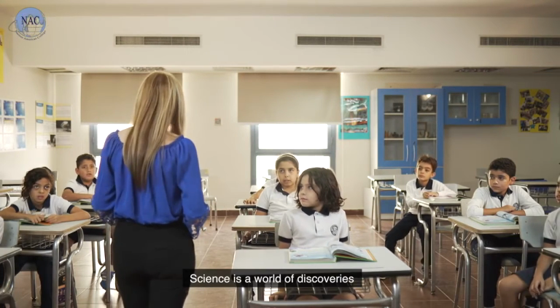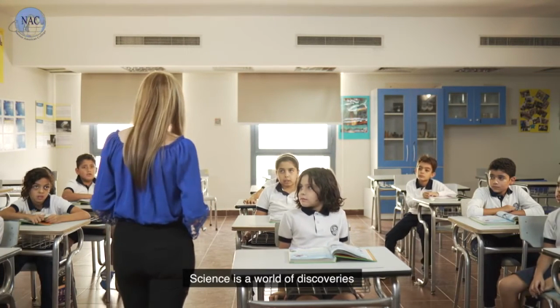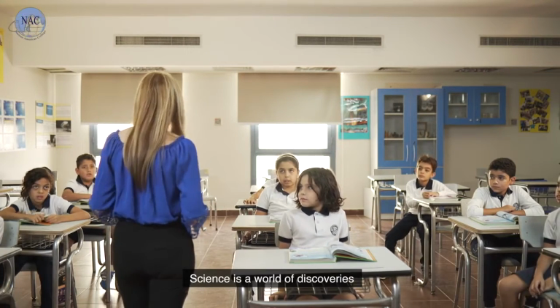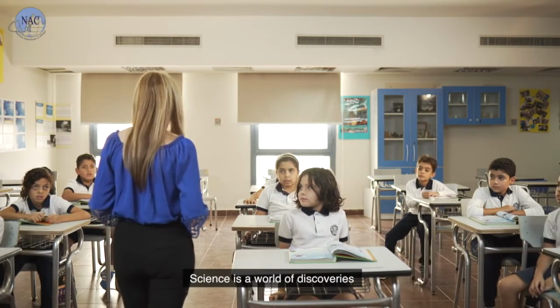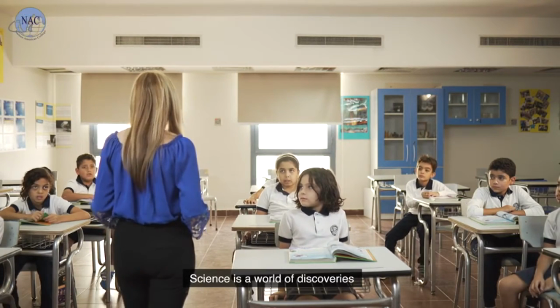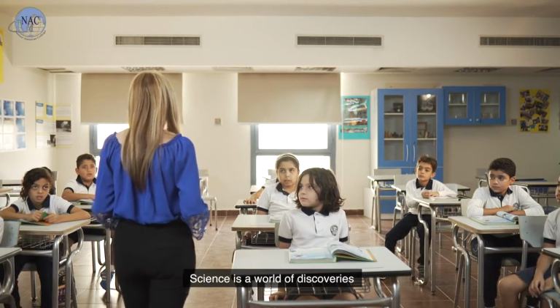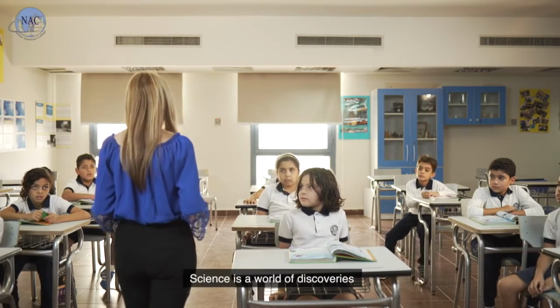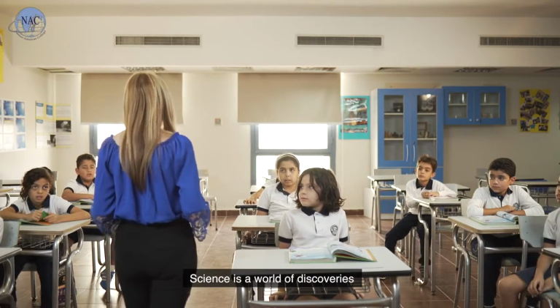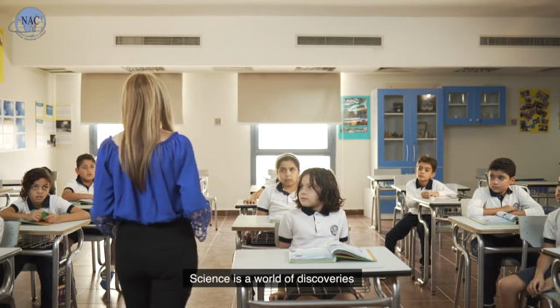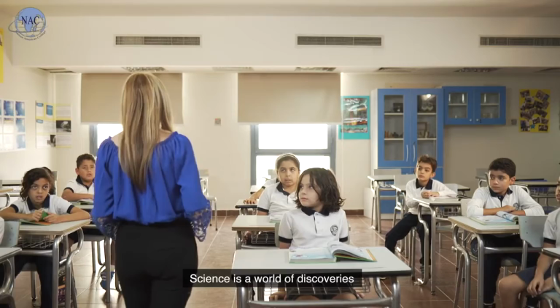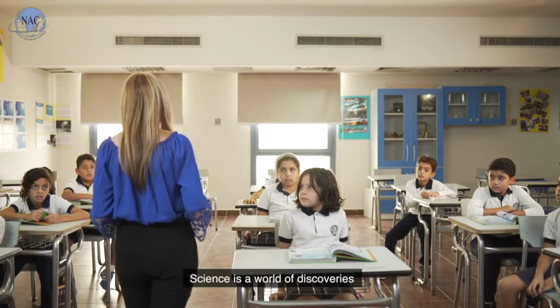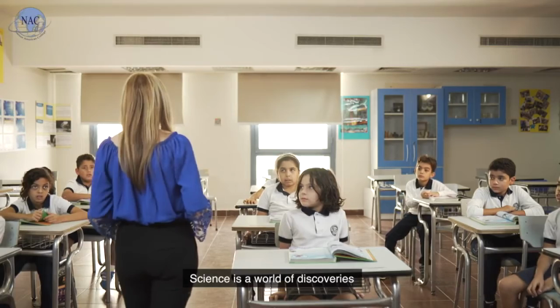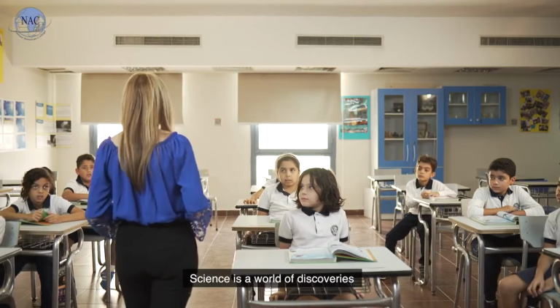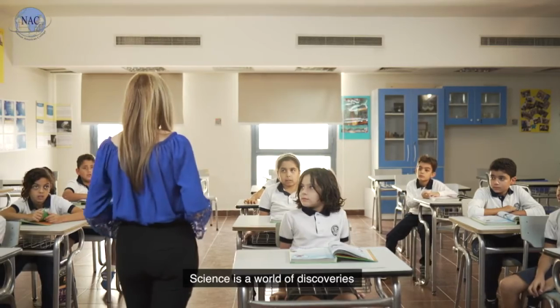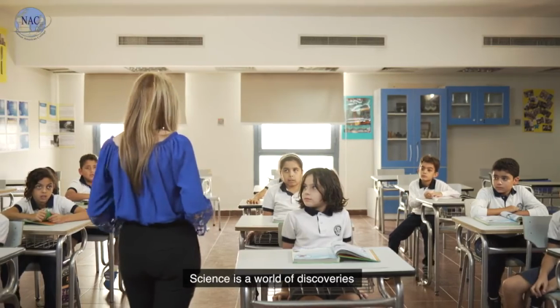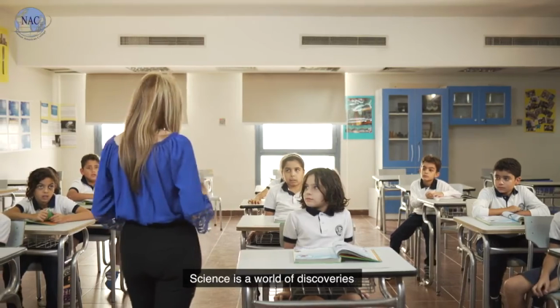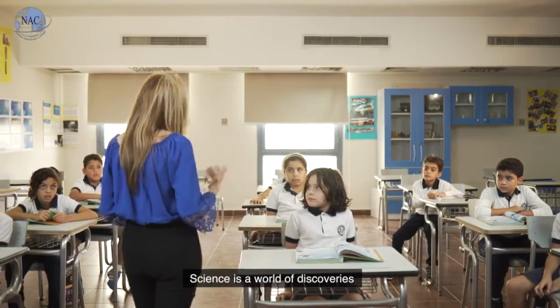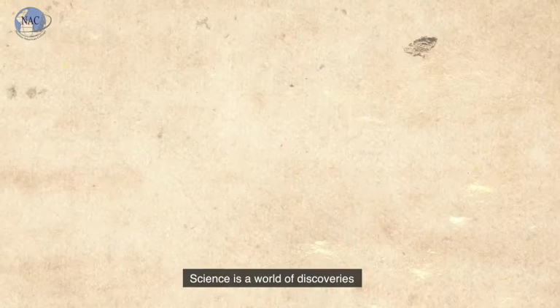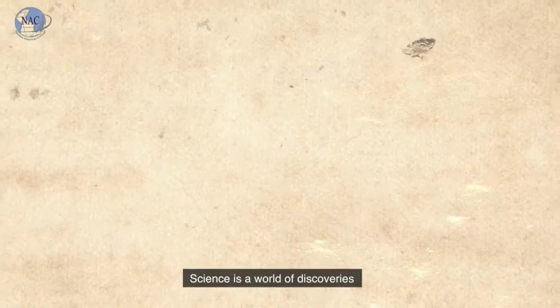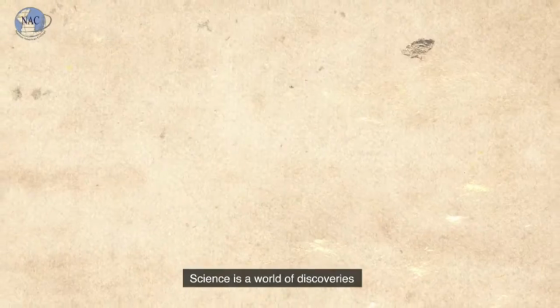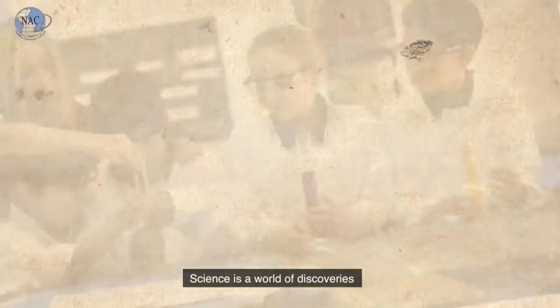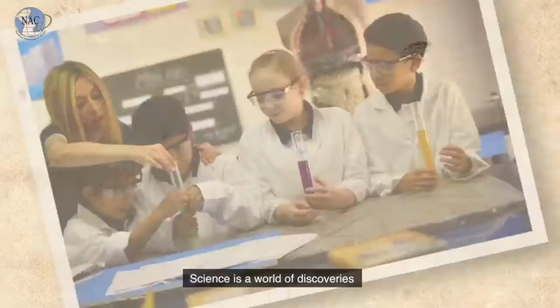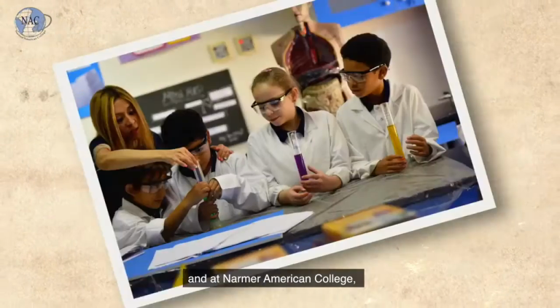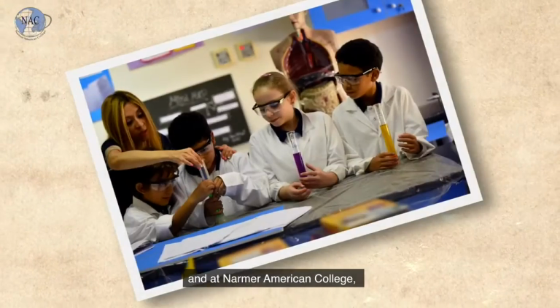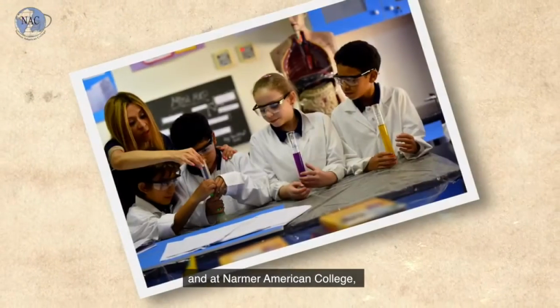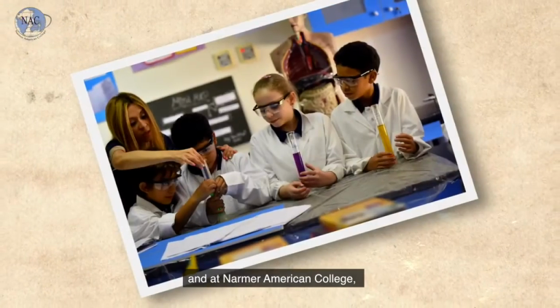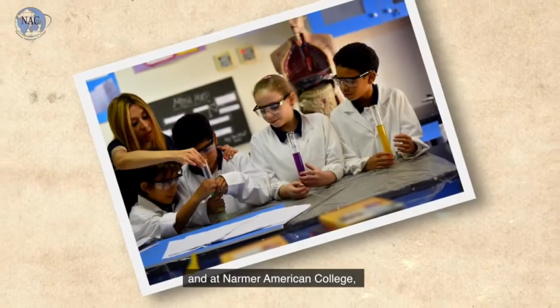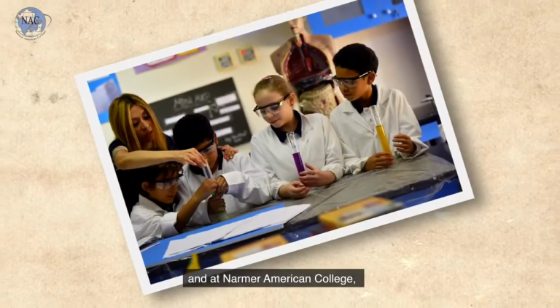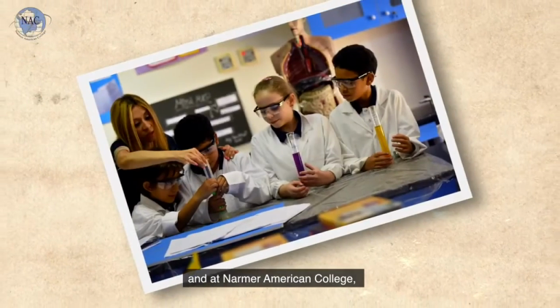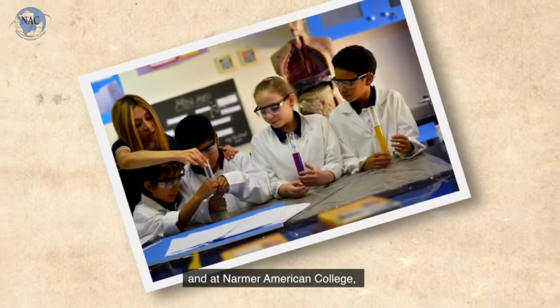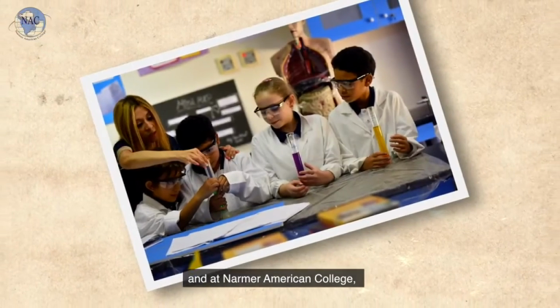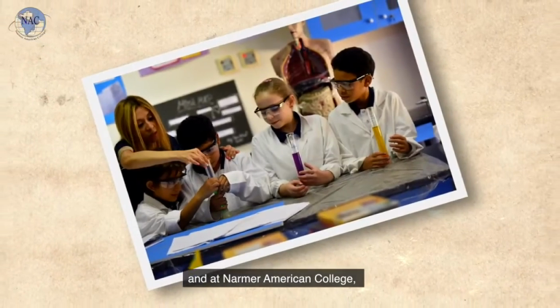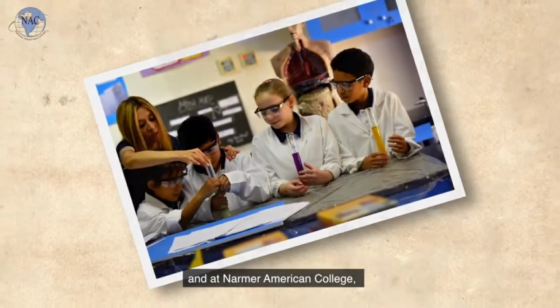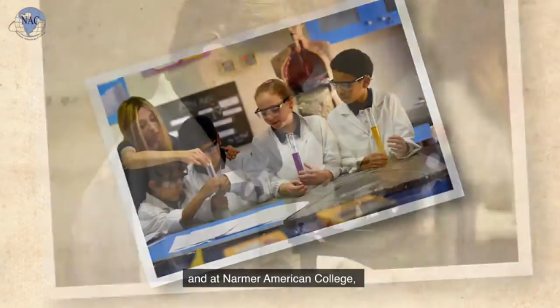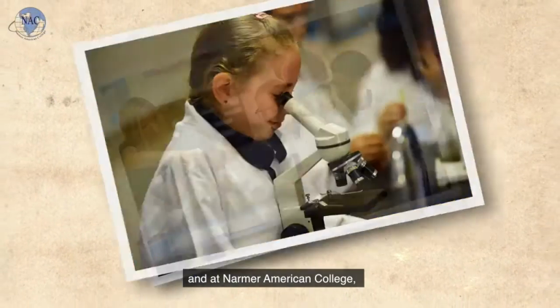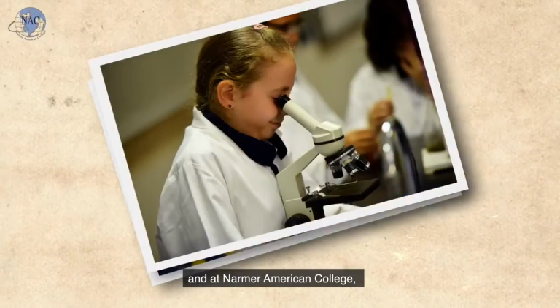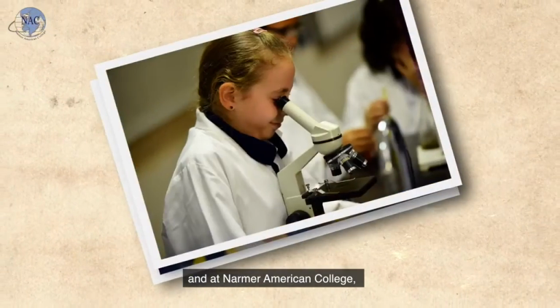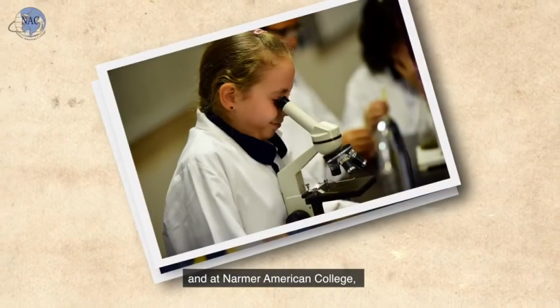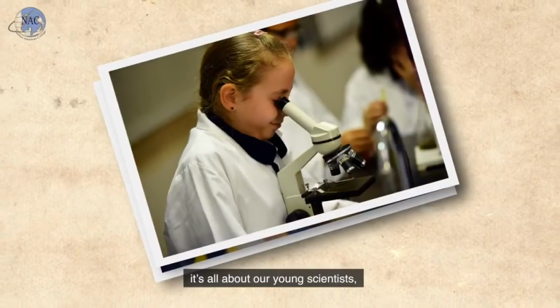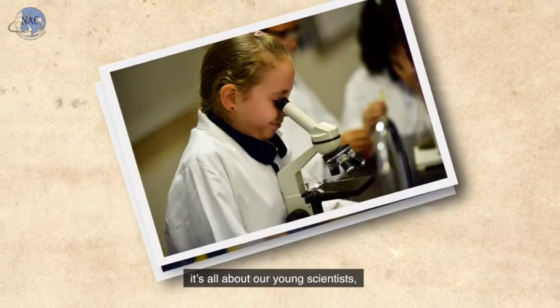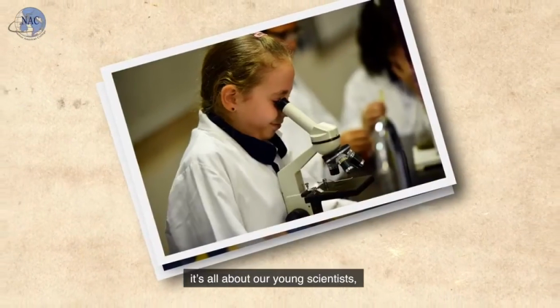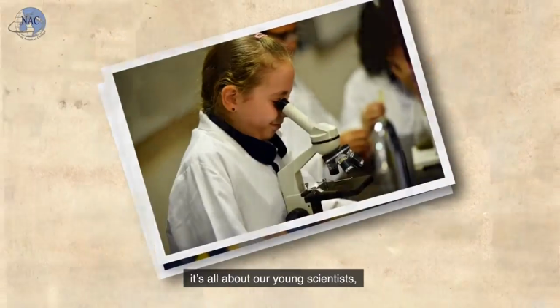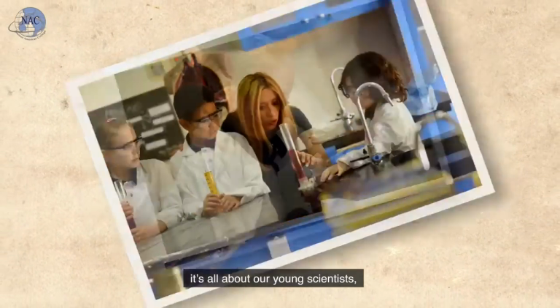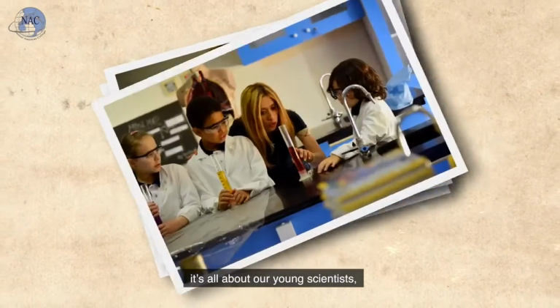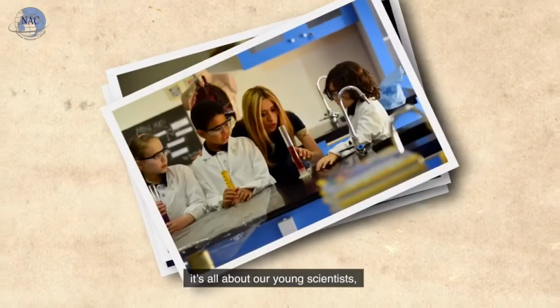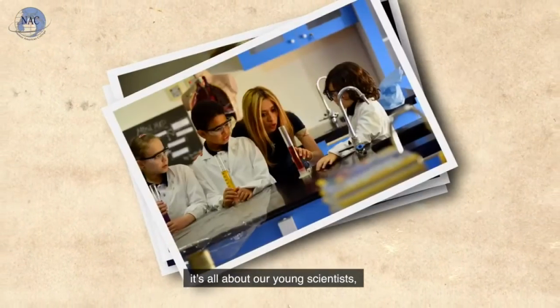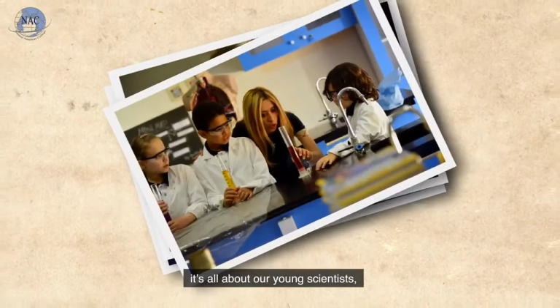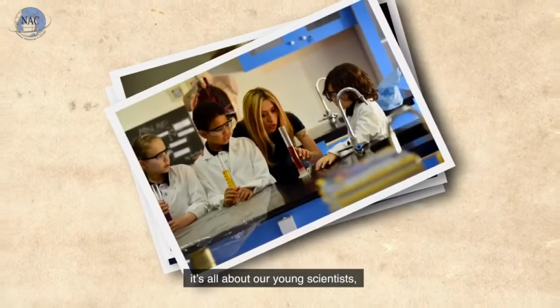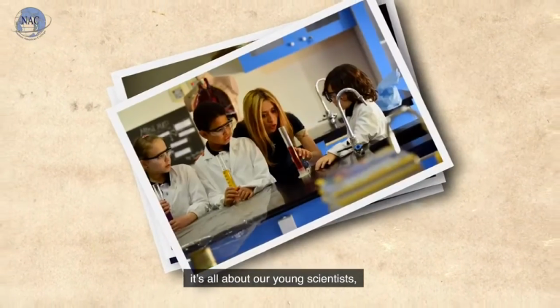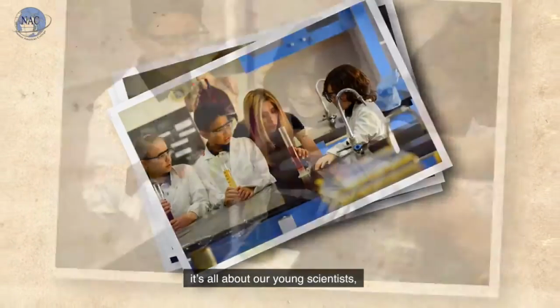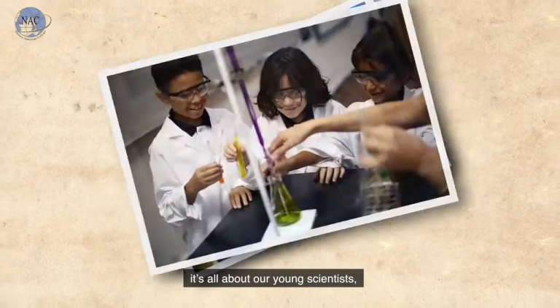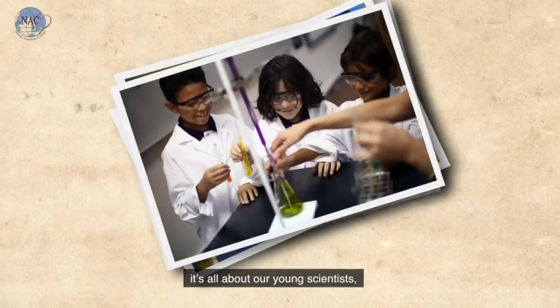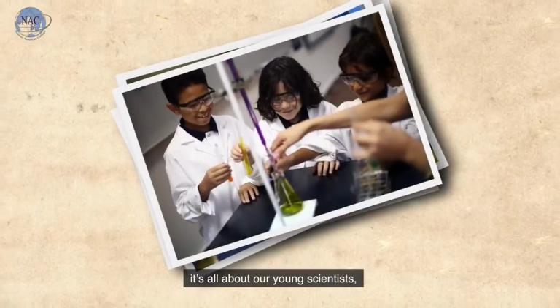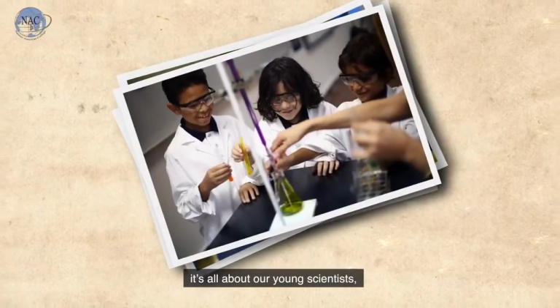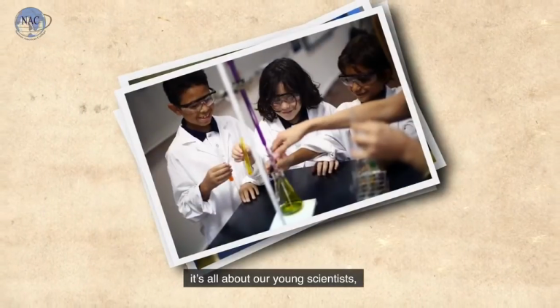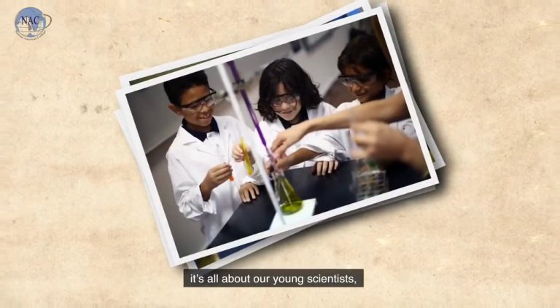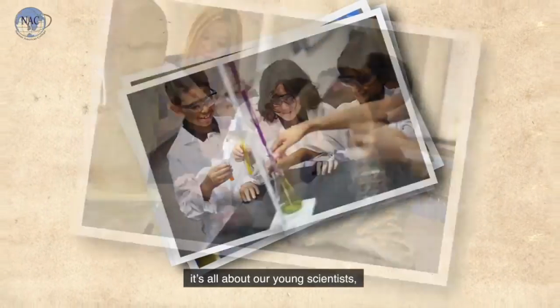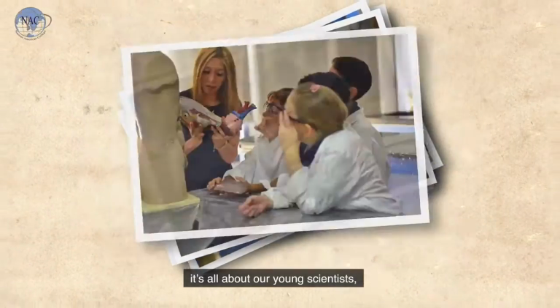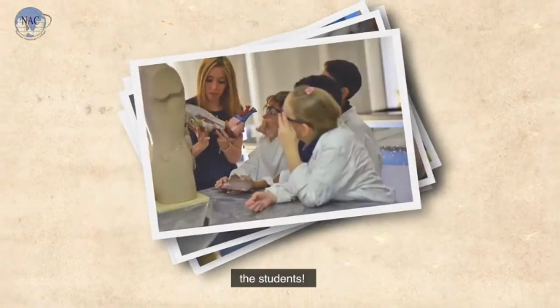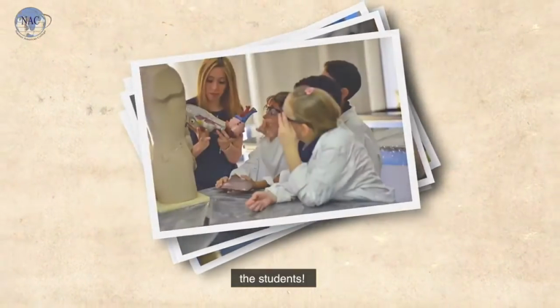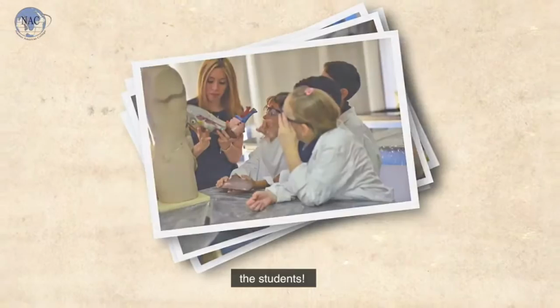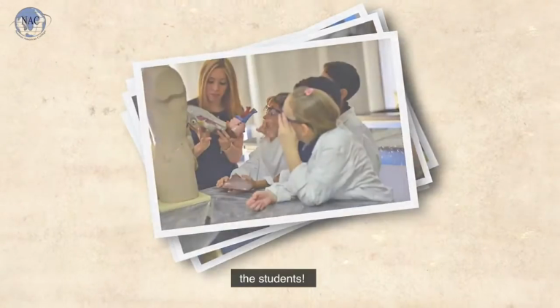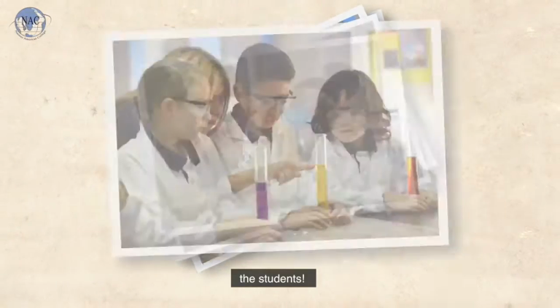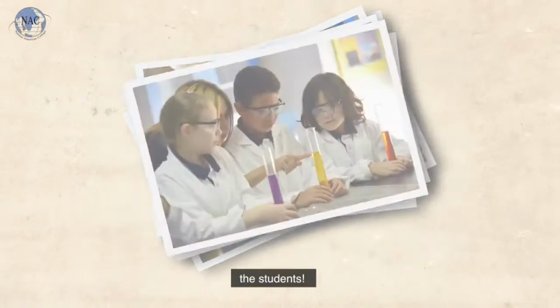Science is a world of discoveries. And at Norma American College, it's all about our young scientists — the students.